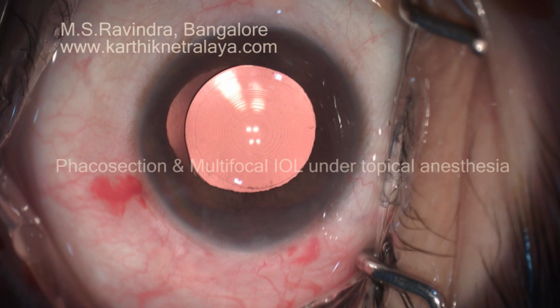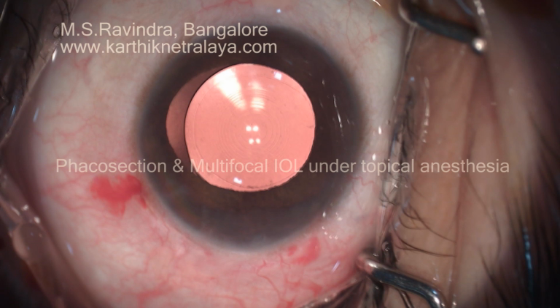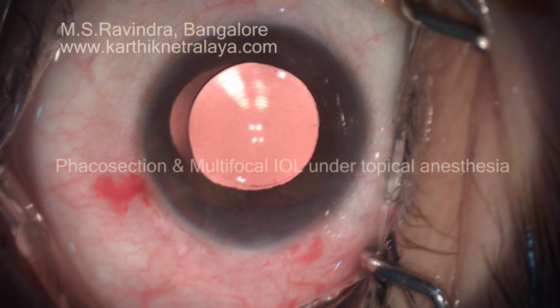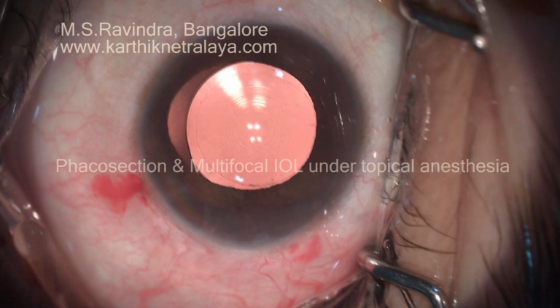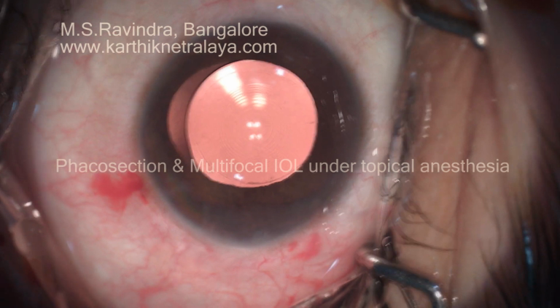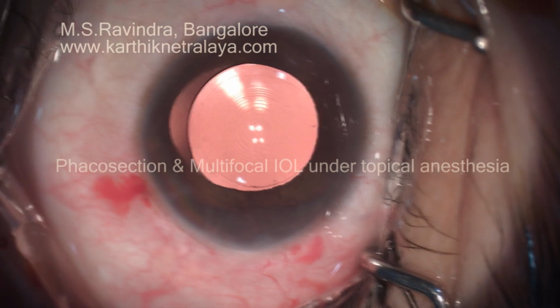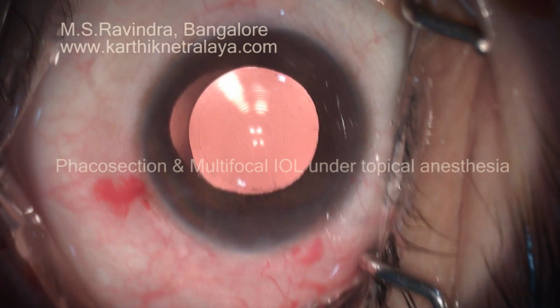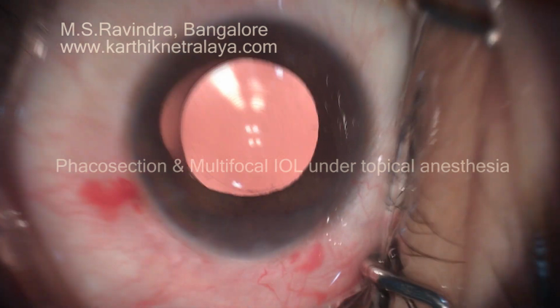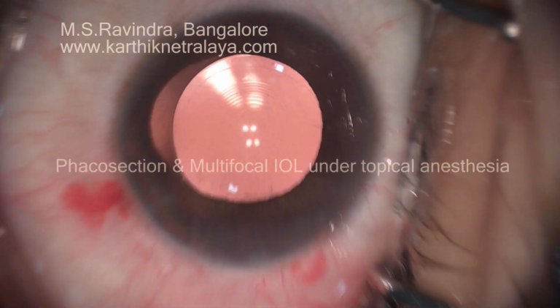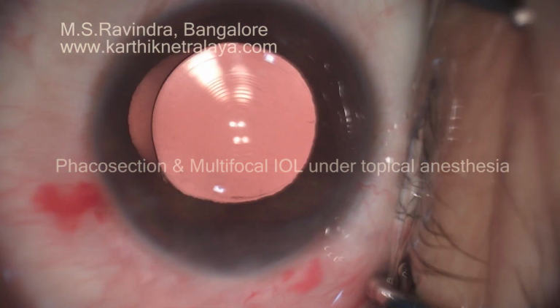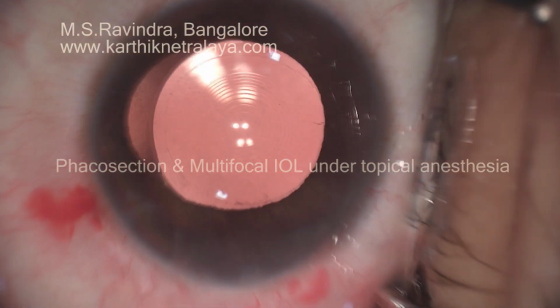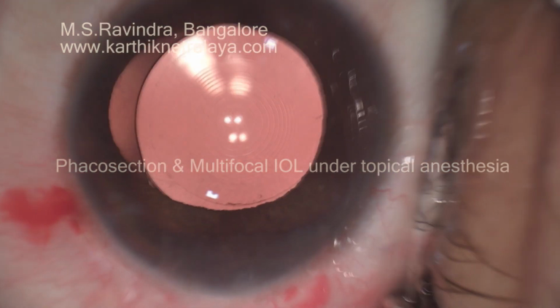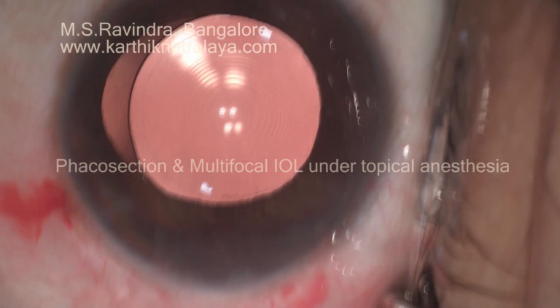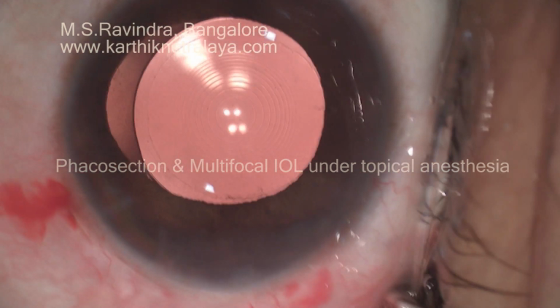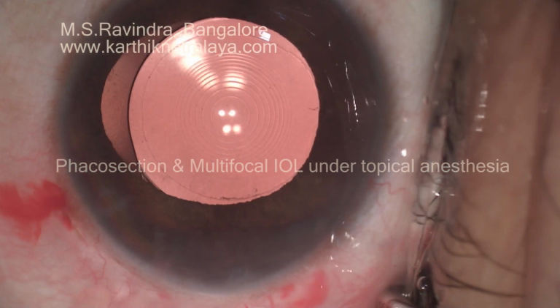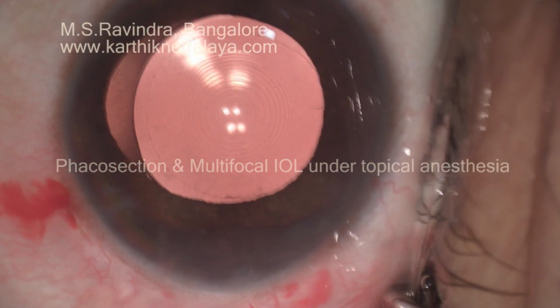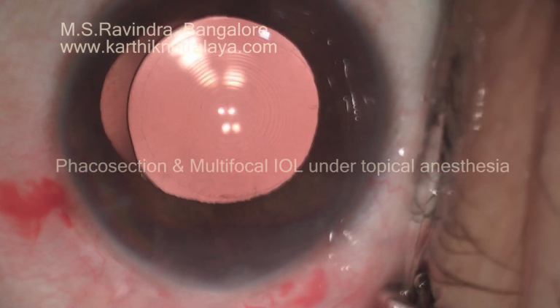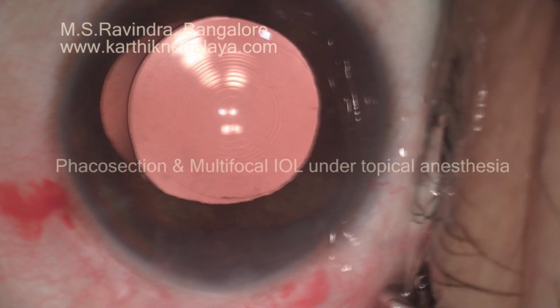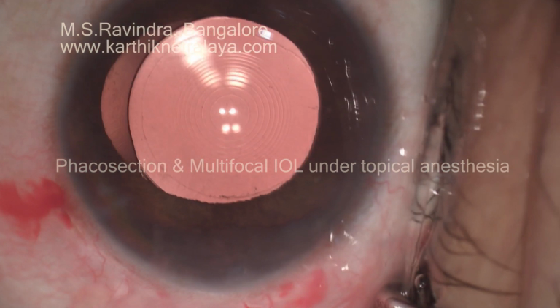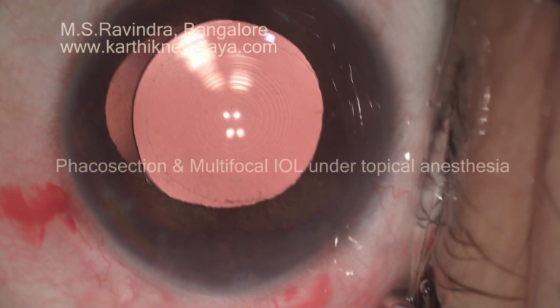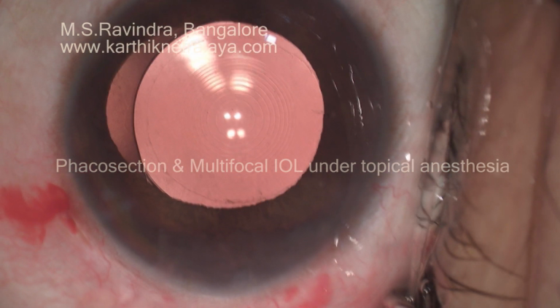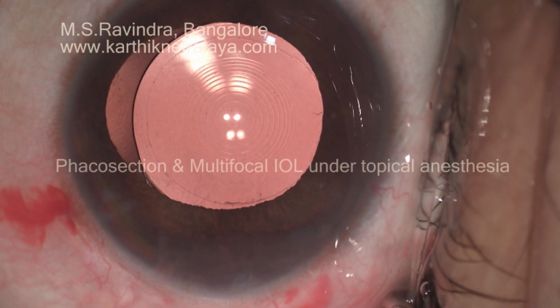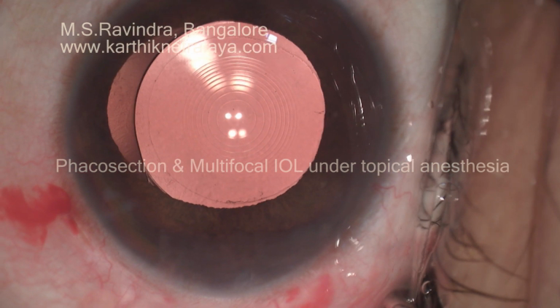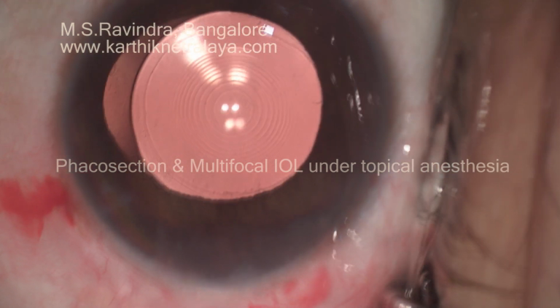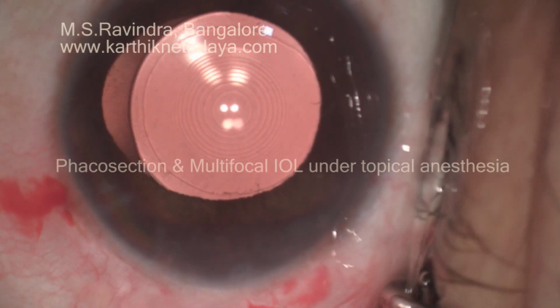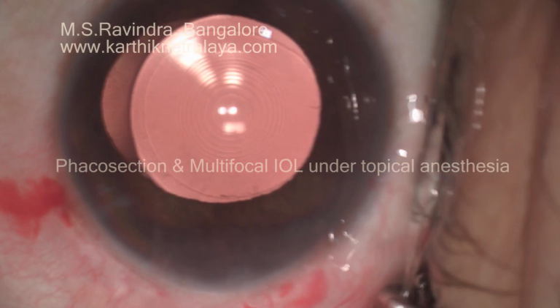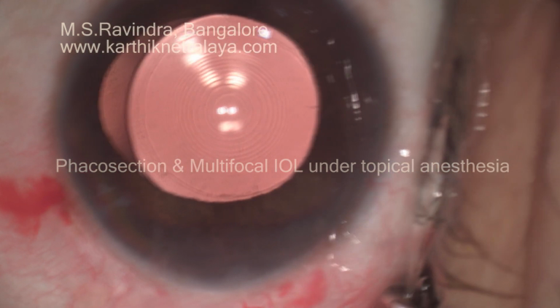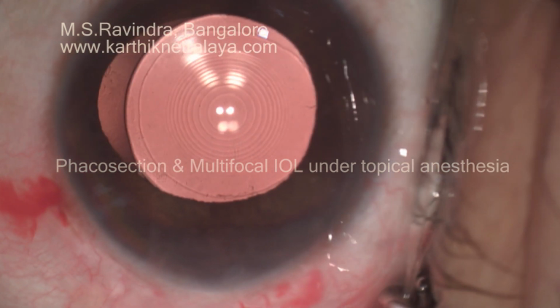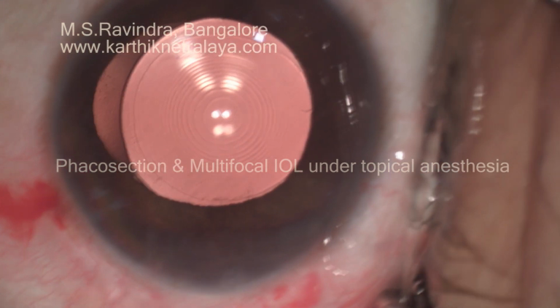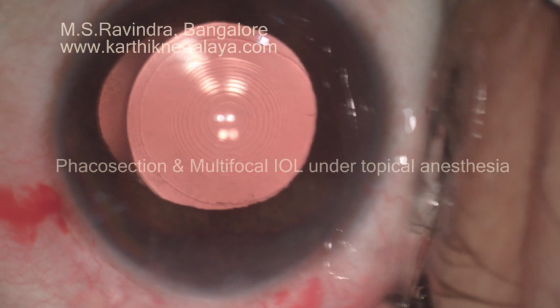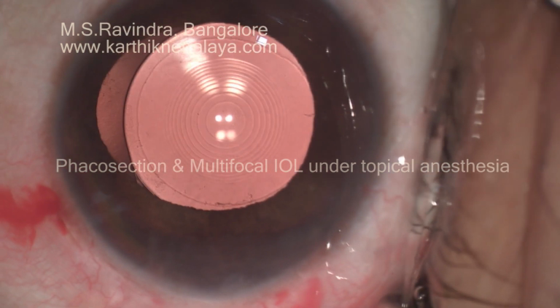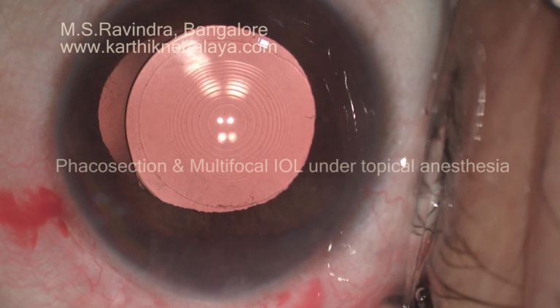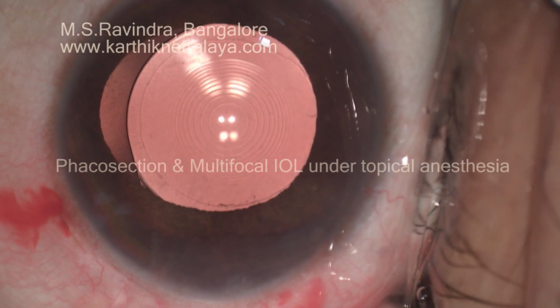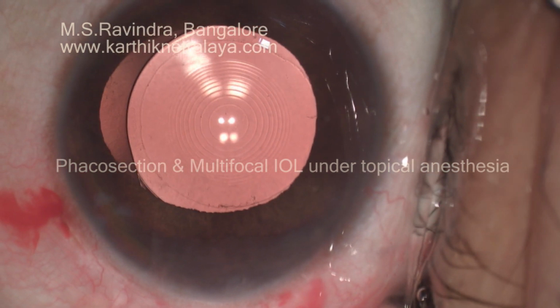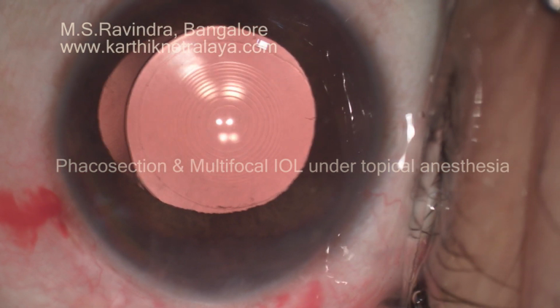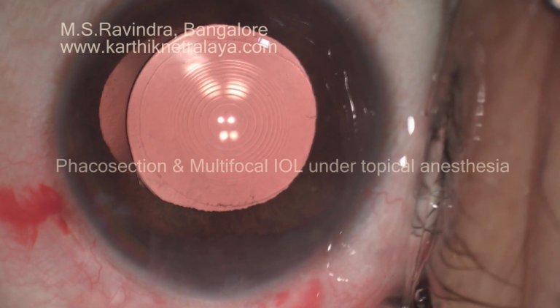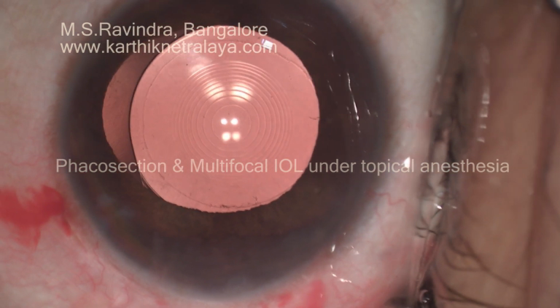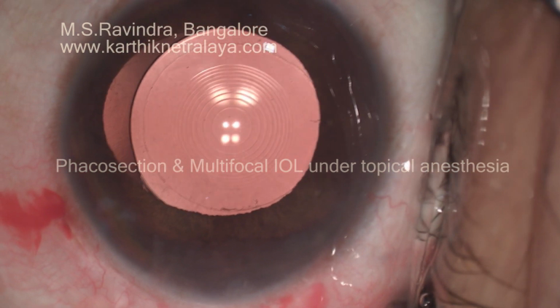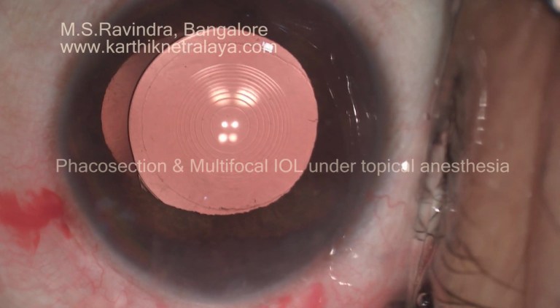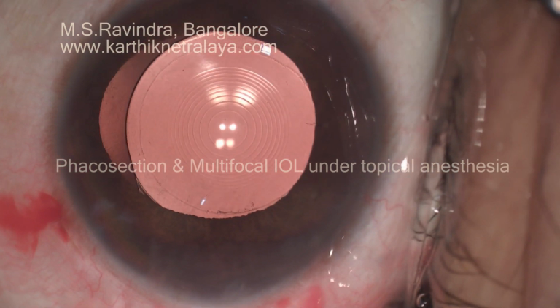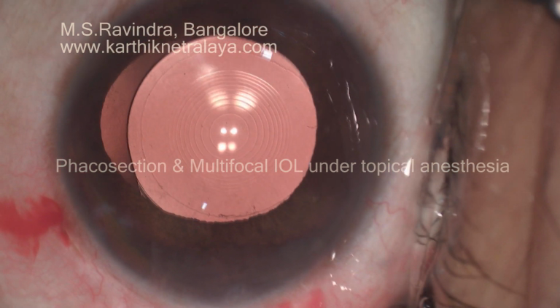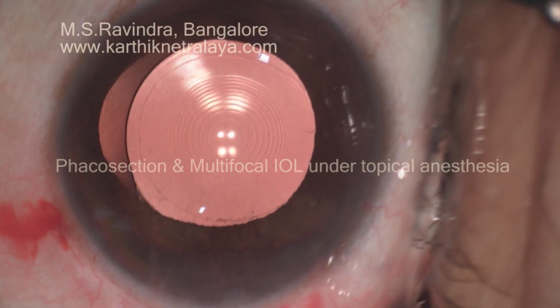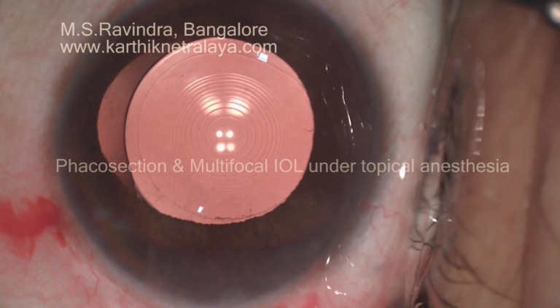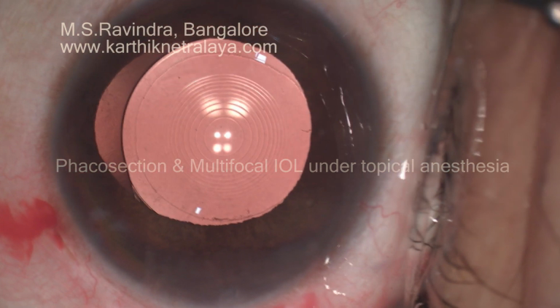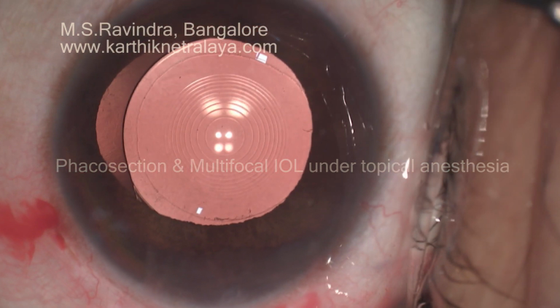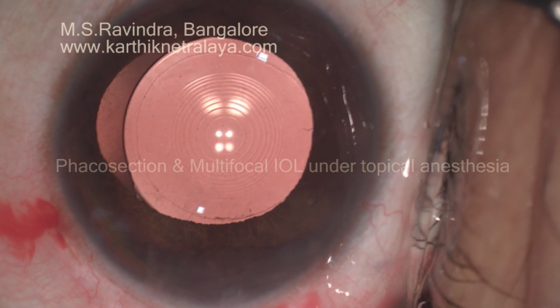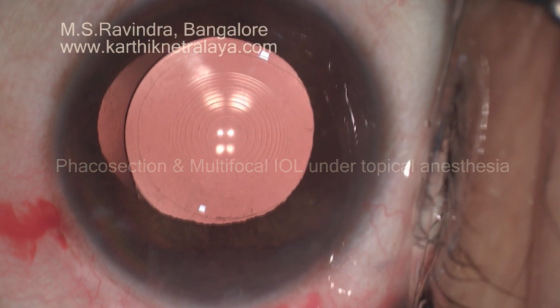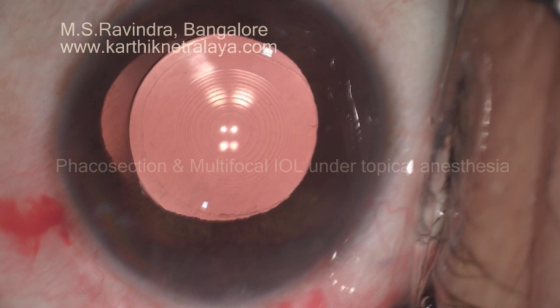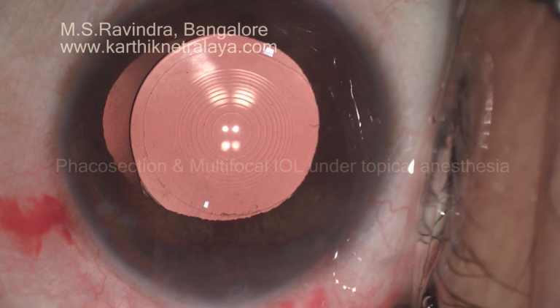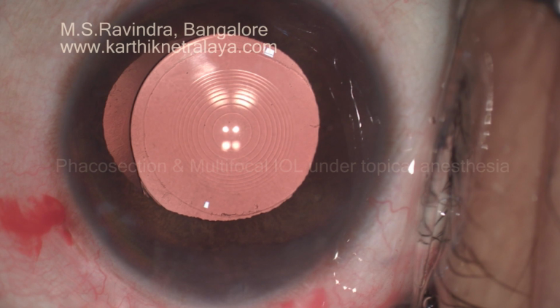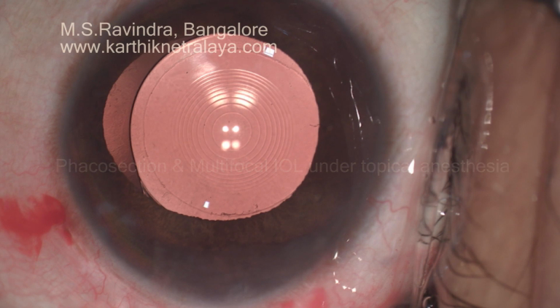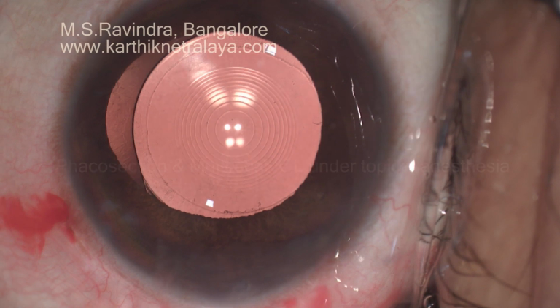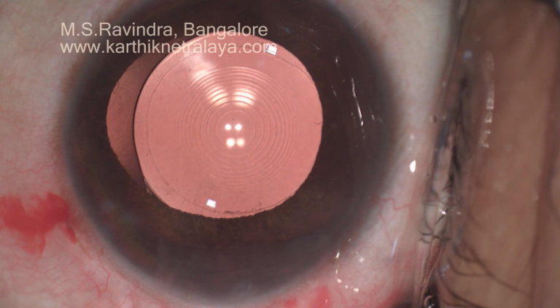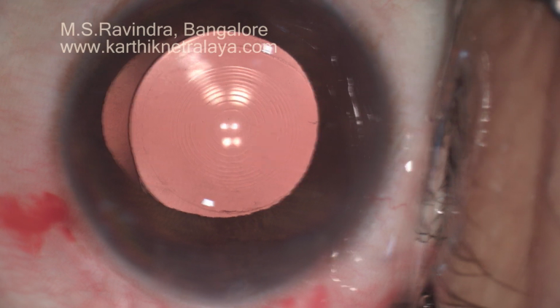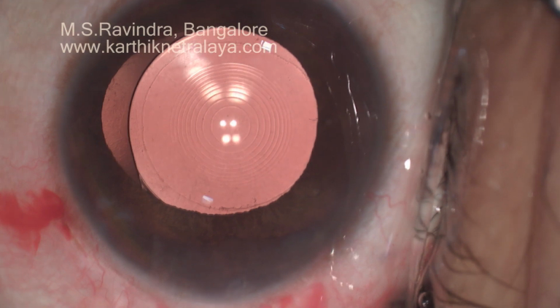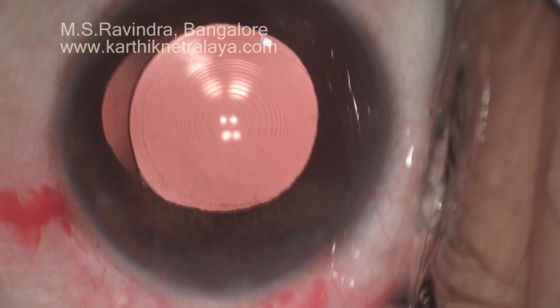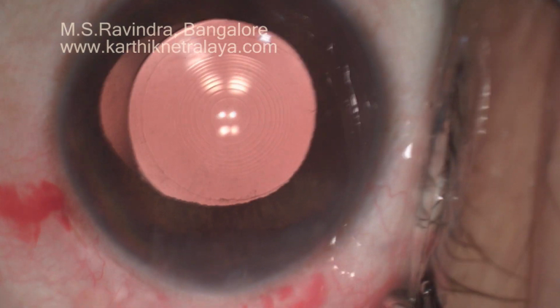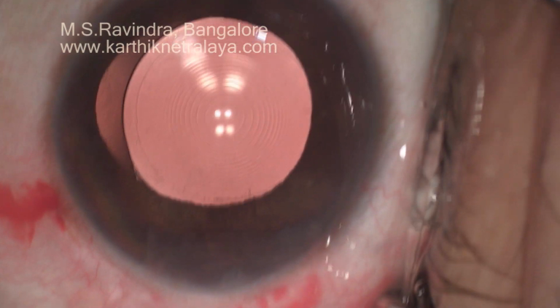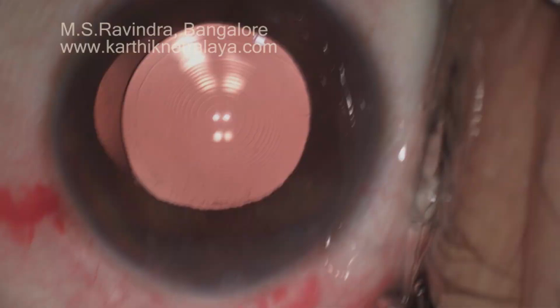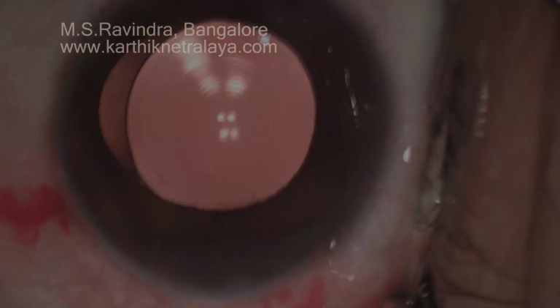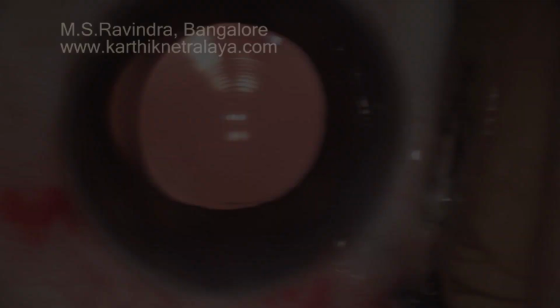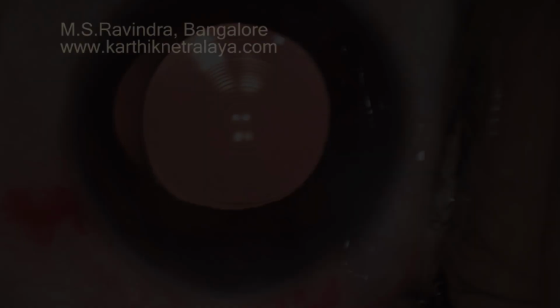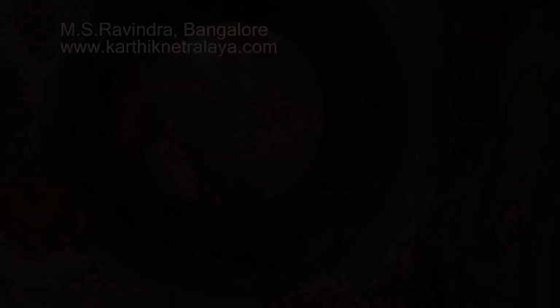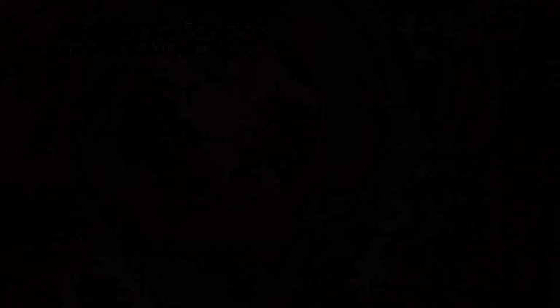That is the end of surgery. The eye is kept open — there is no need for bandaging, and the patient can start using the eye immediately.